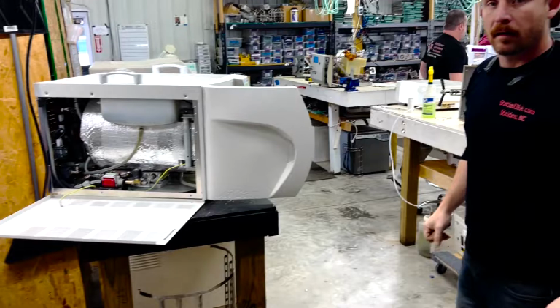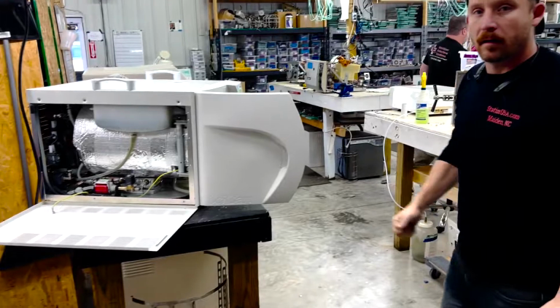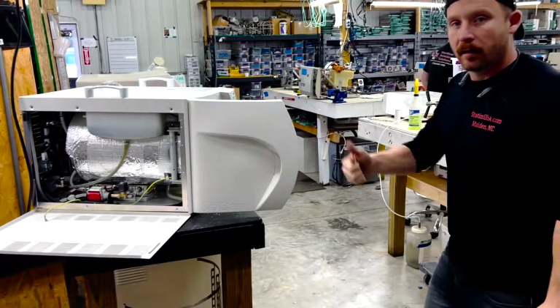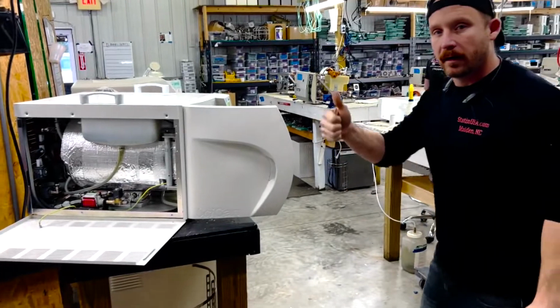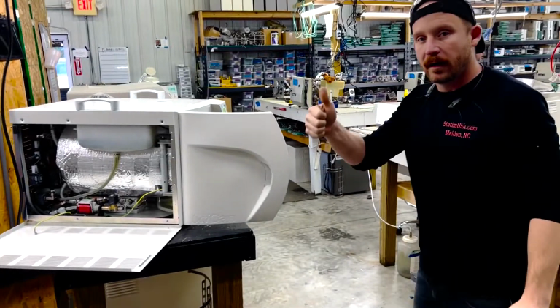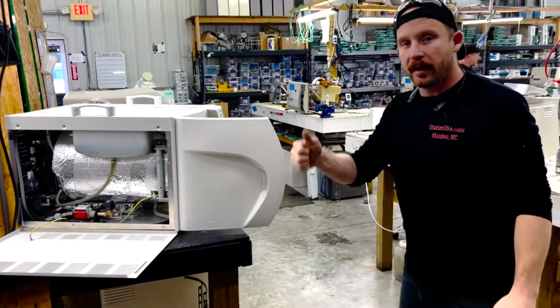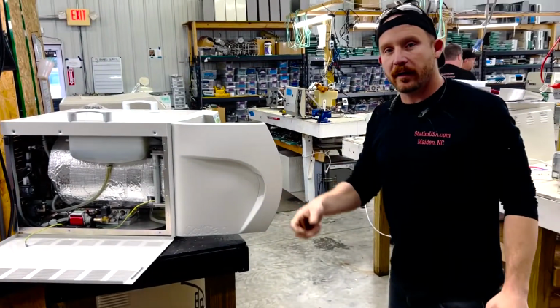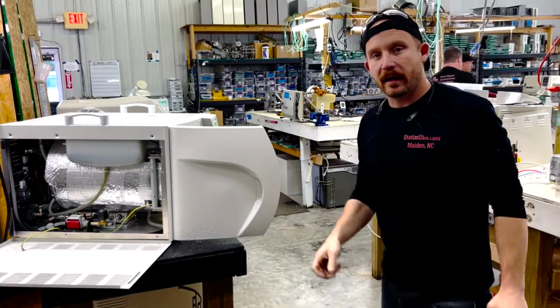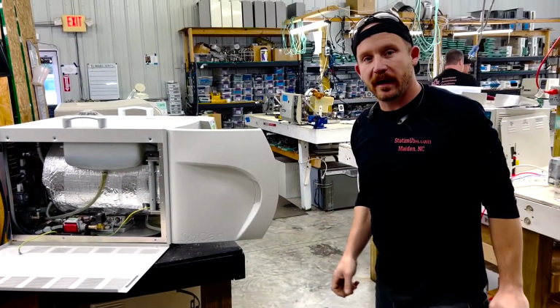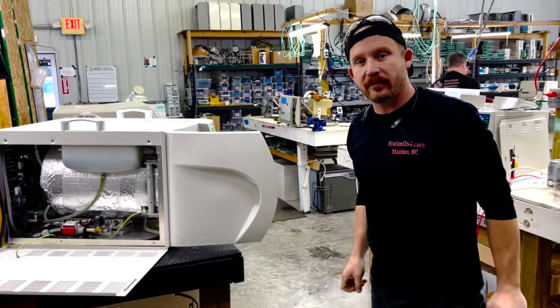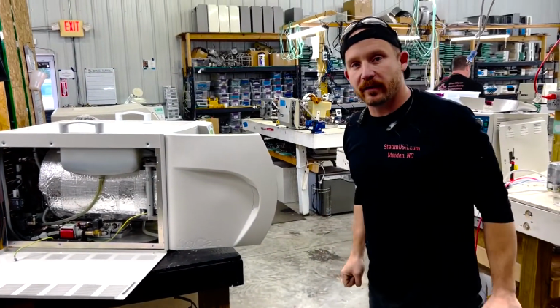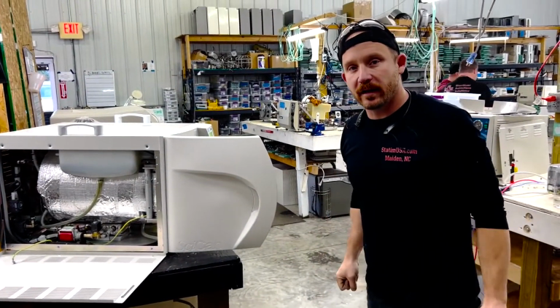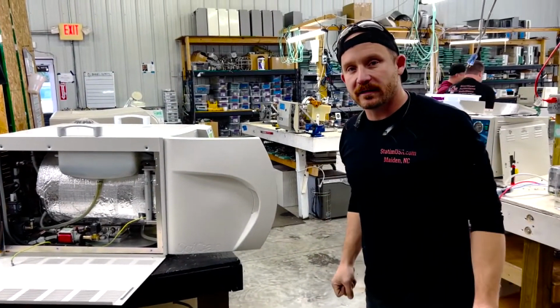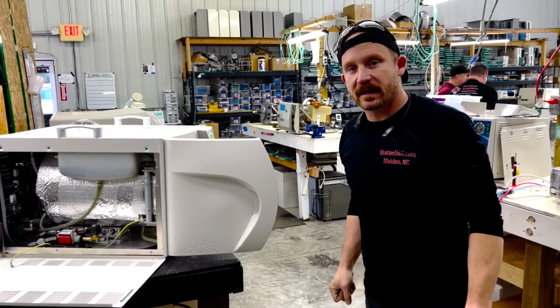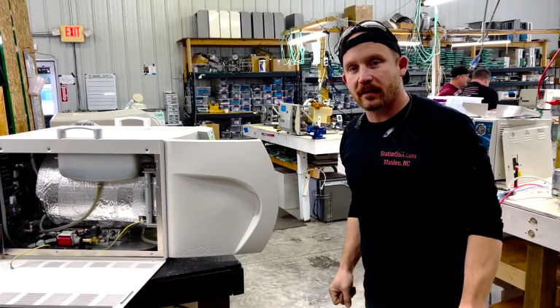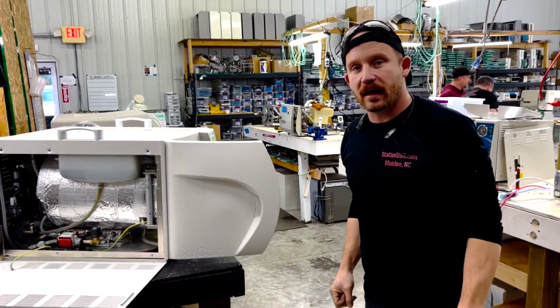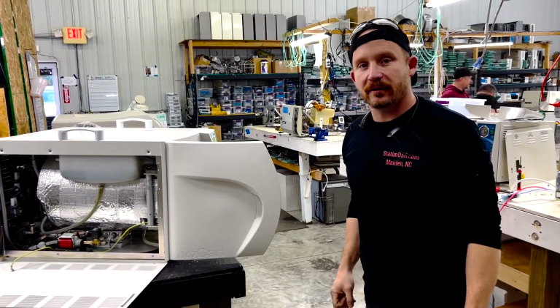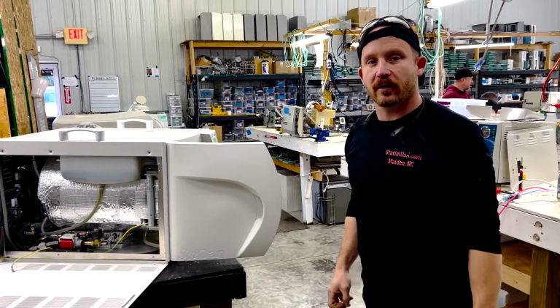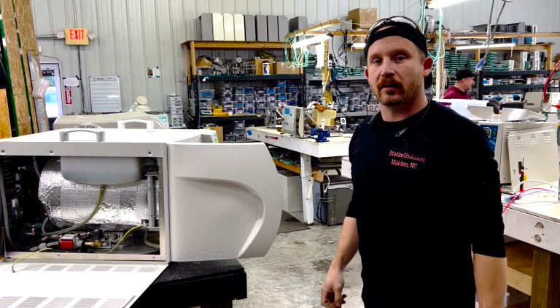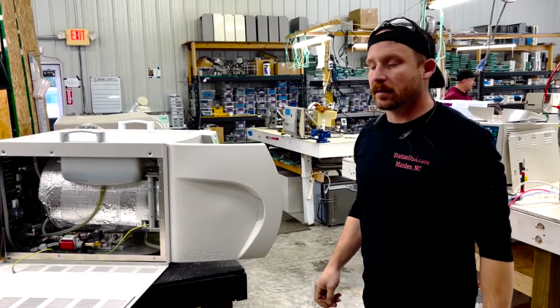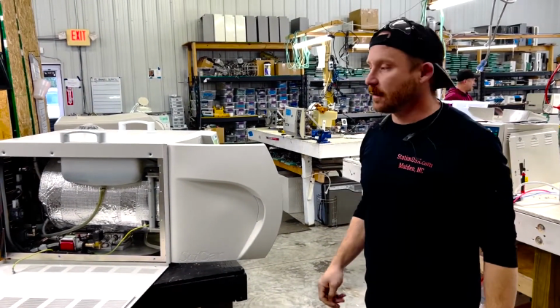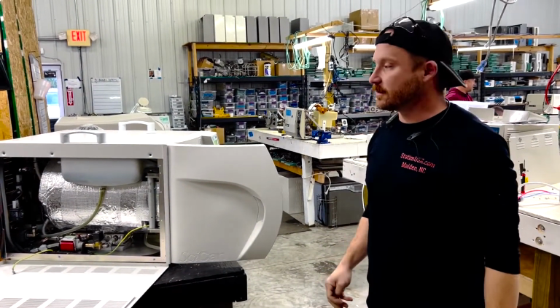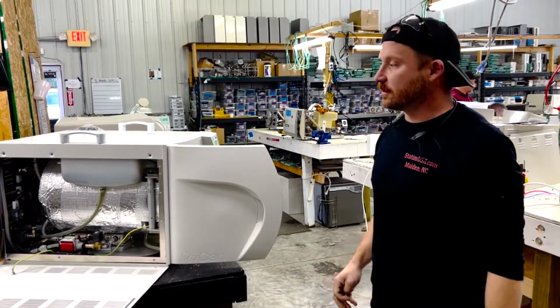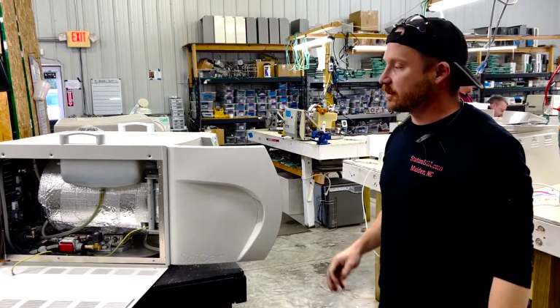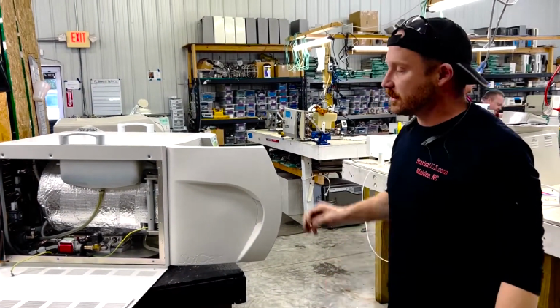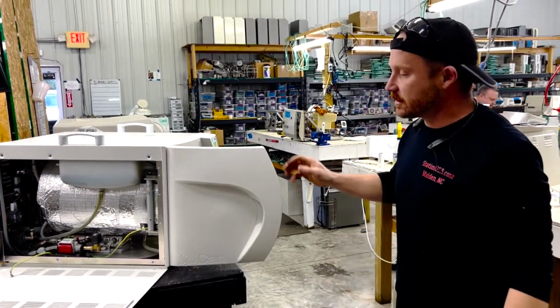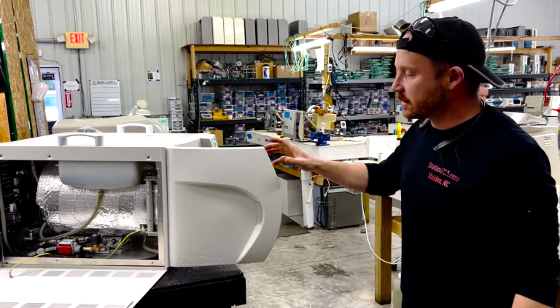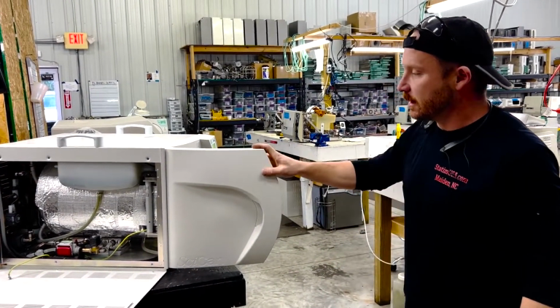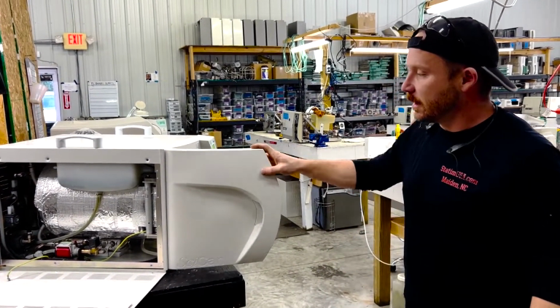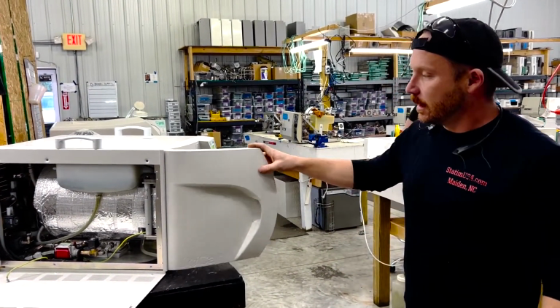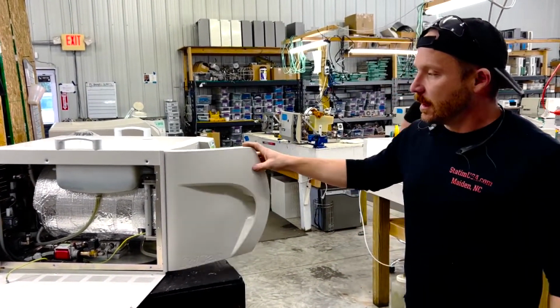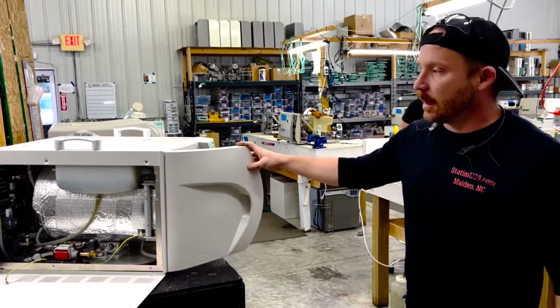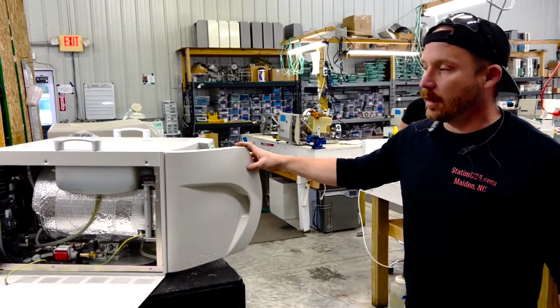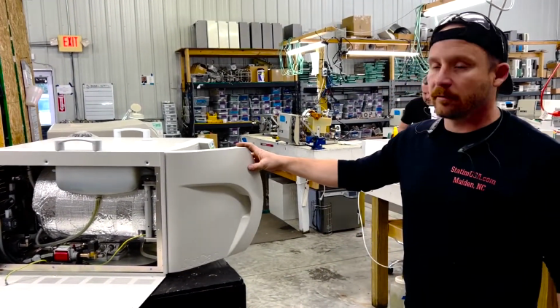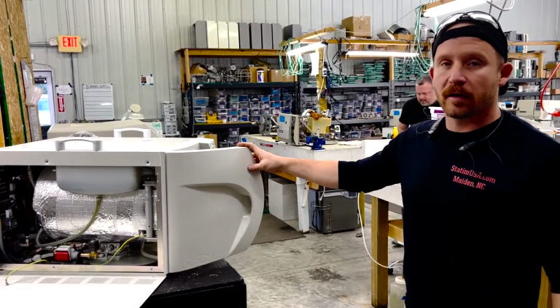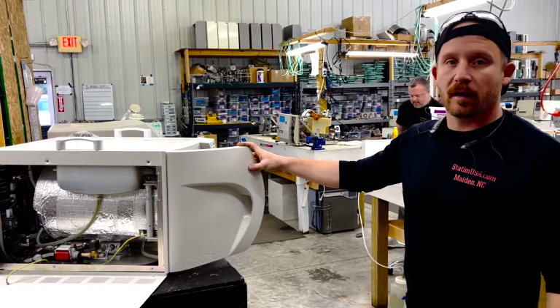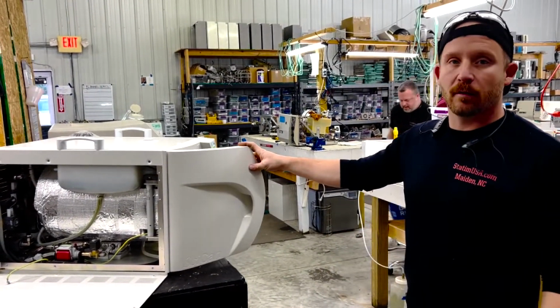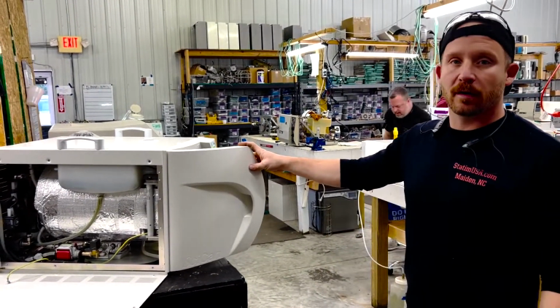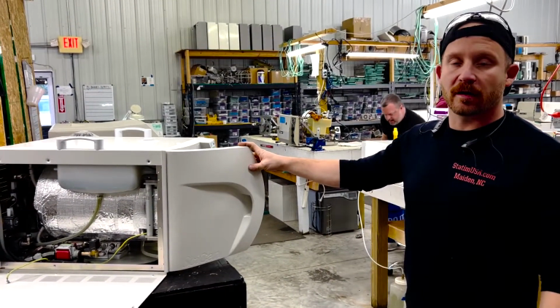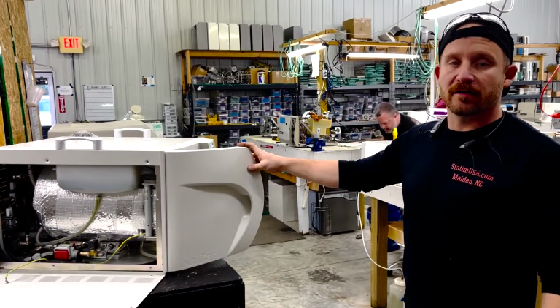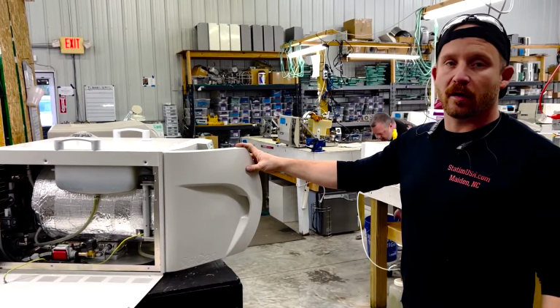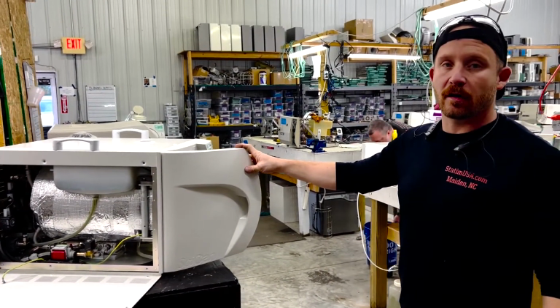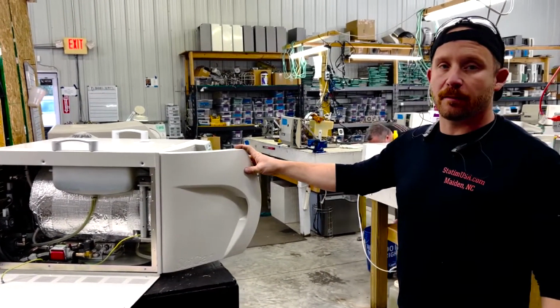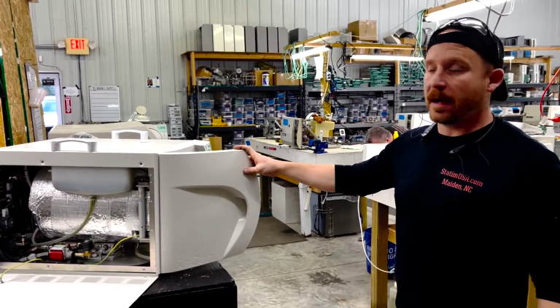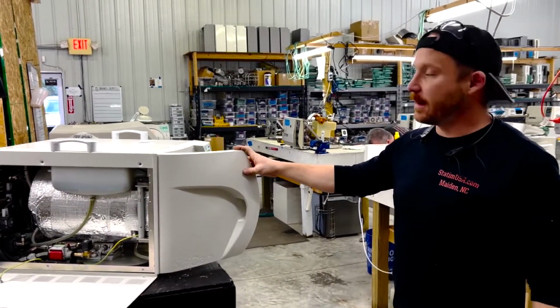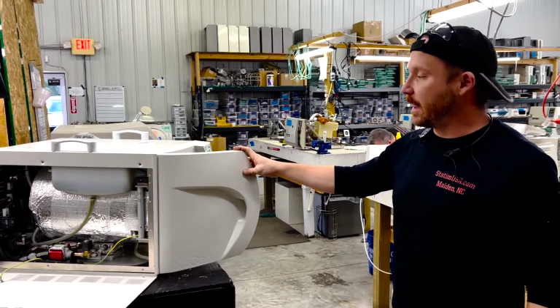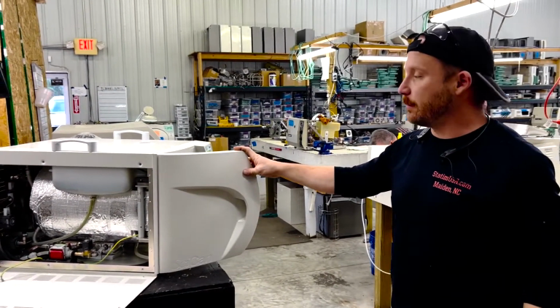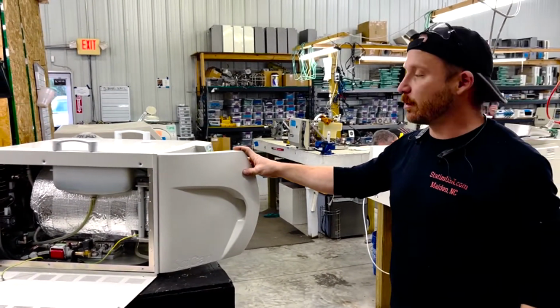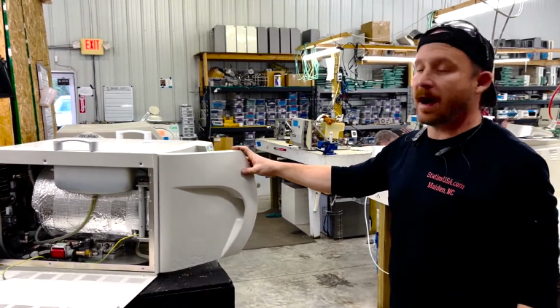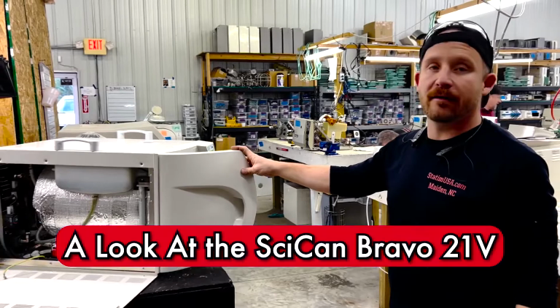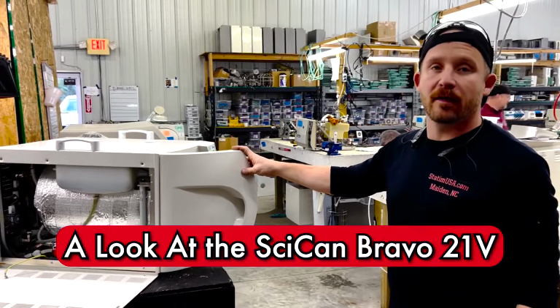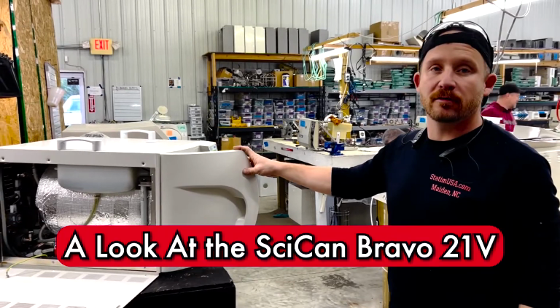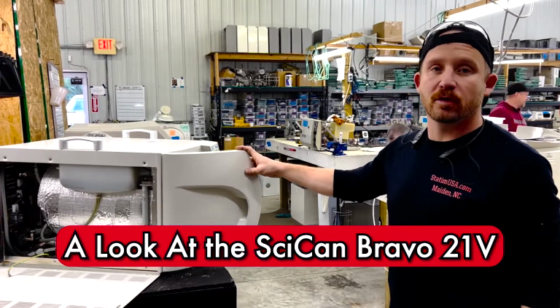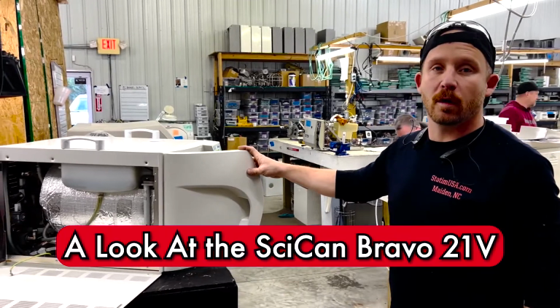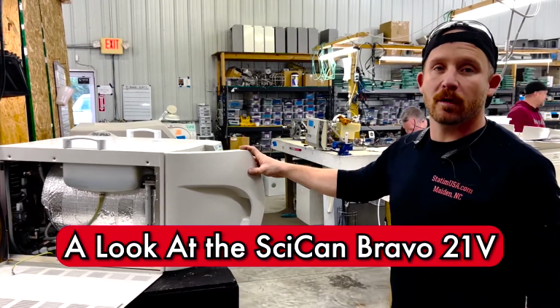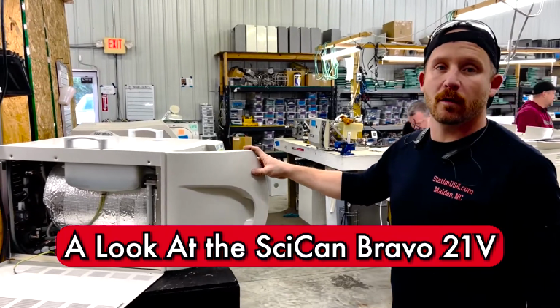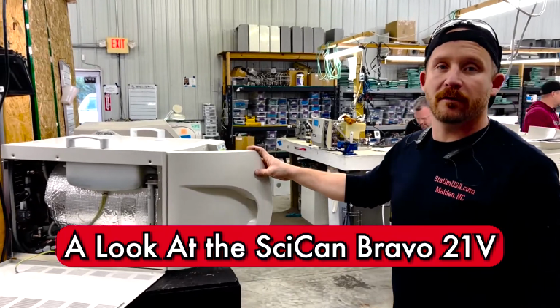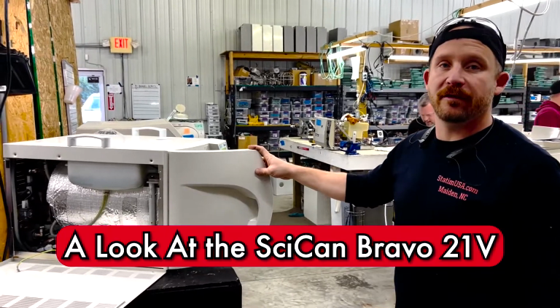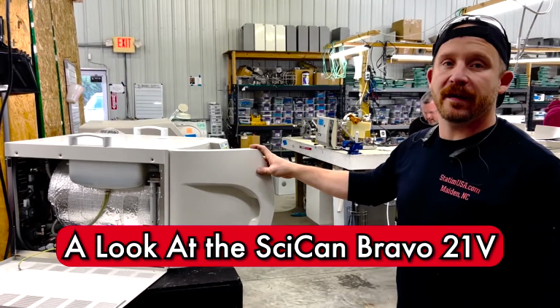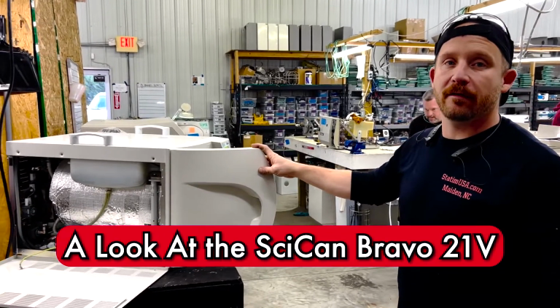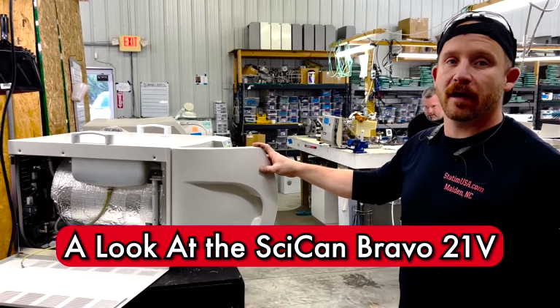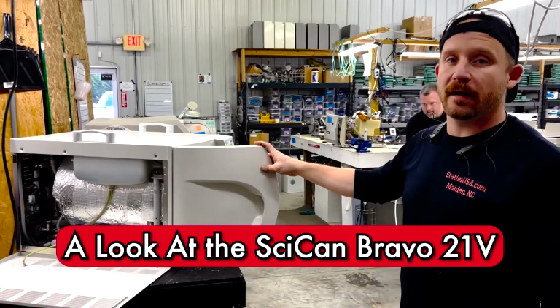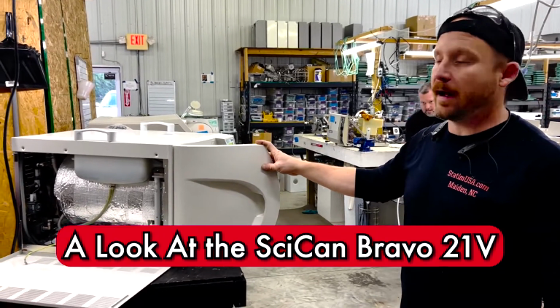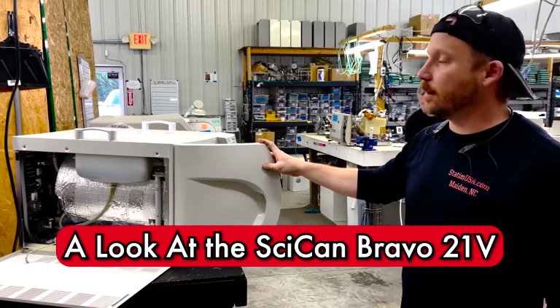Hey there, Andrew here with Sterilizer AutoClave Solutions. We're going to talk about a Bravo 21V right now.